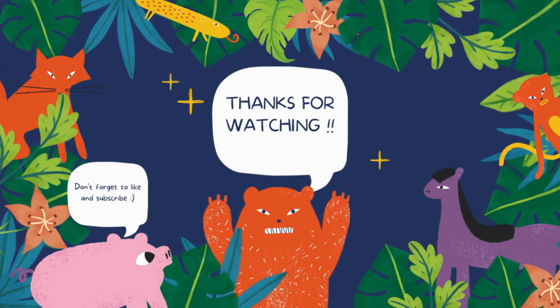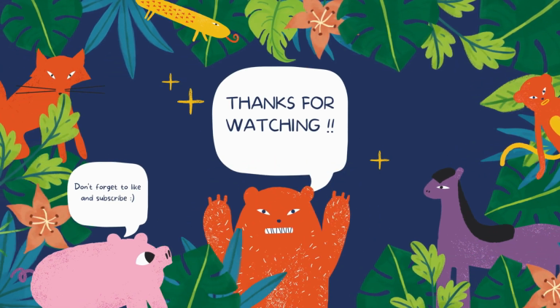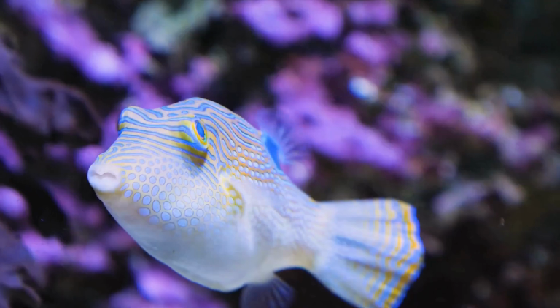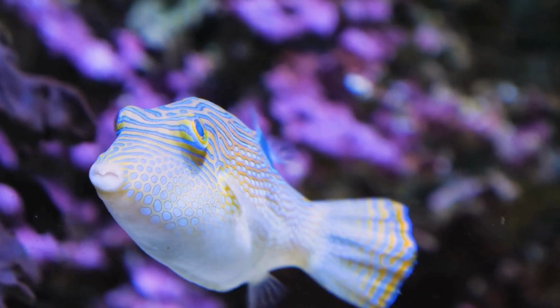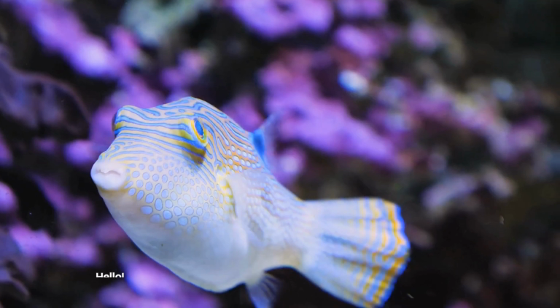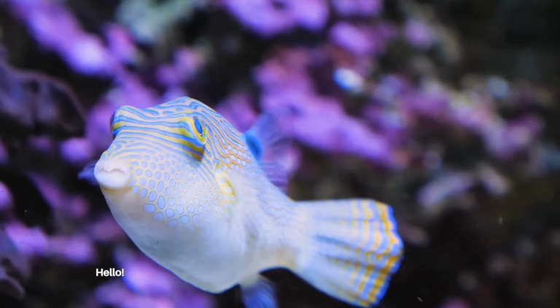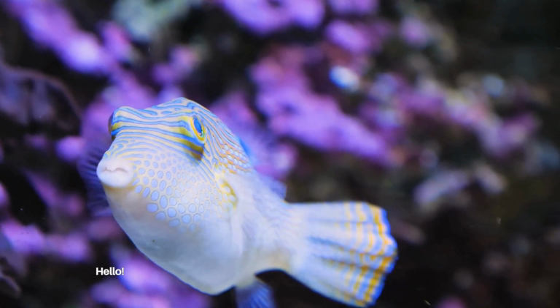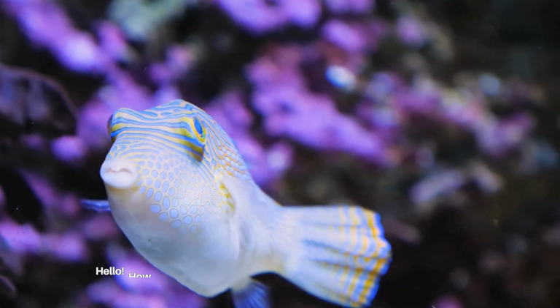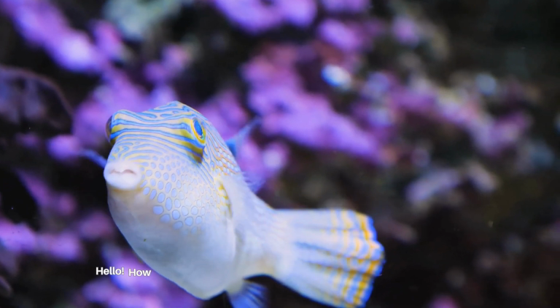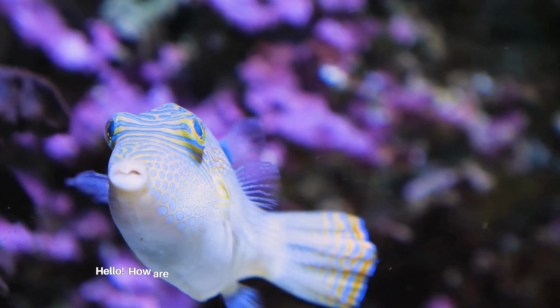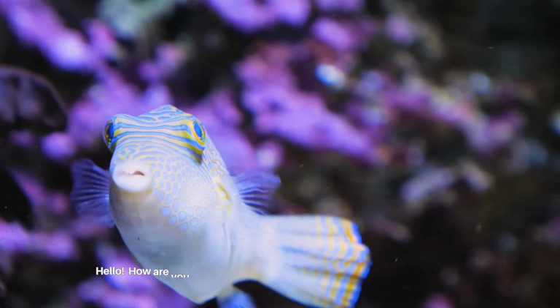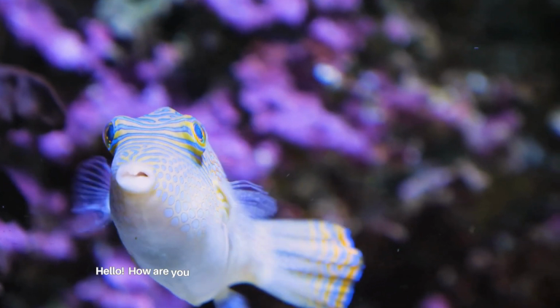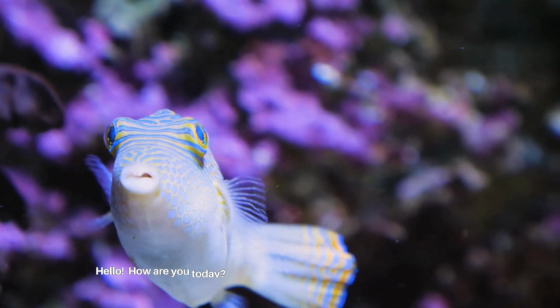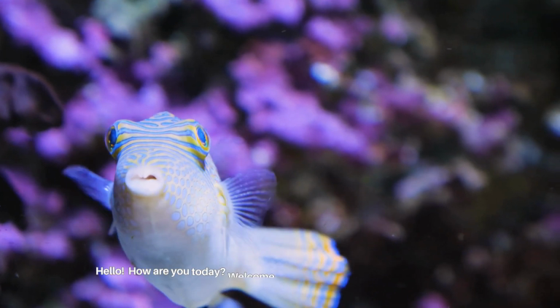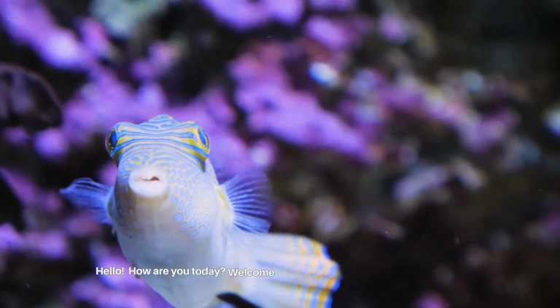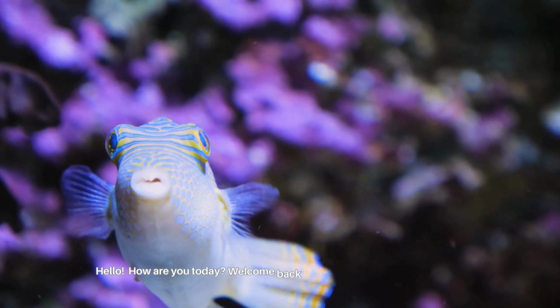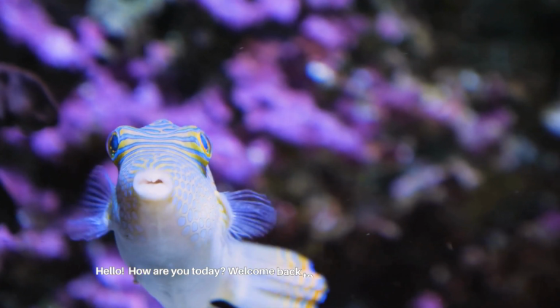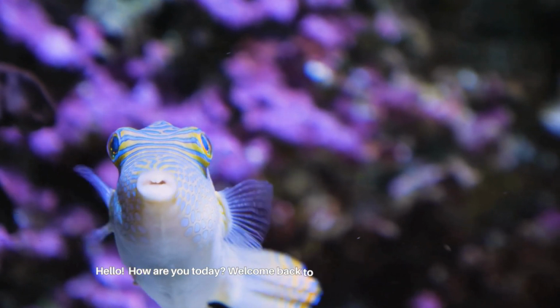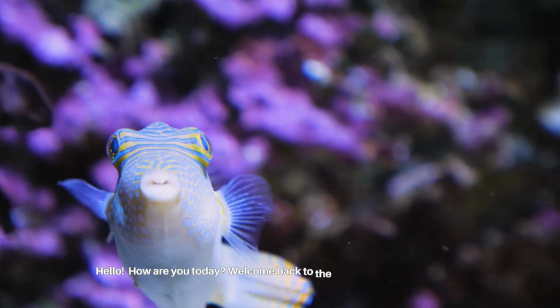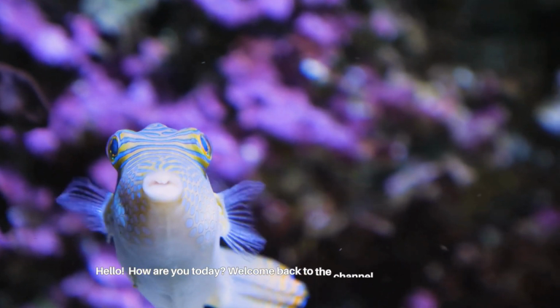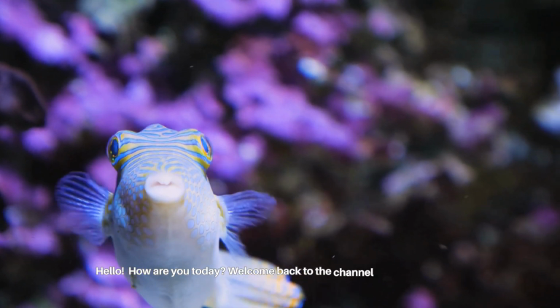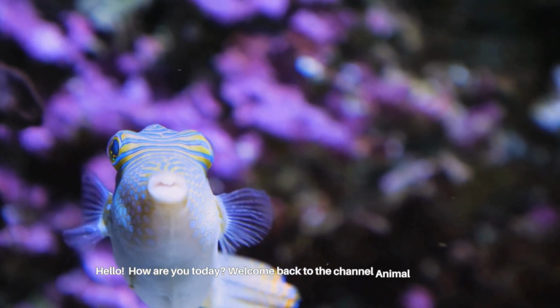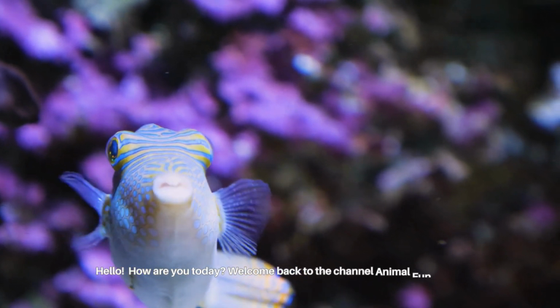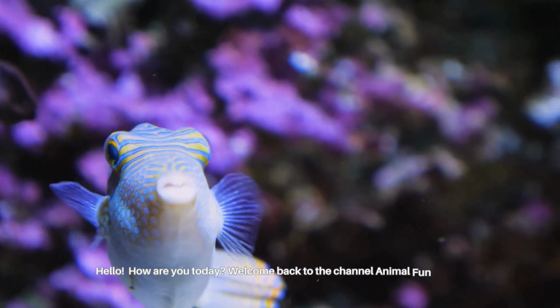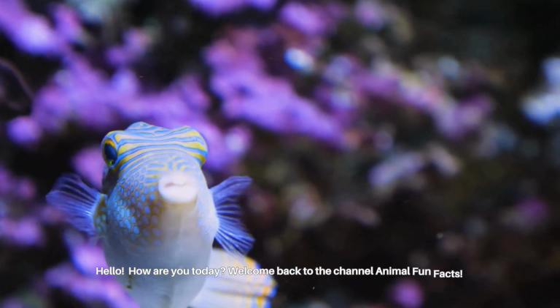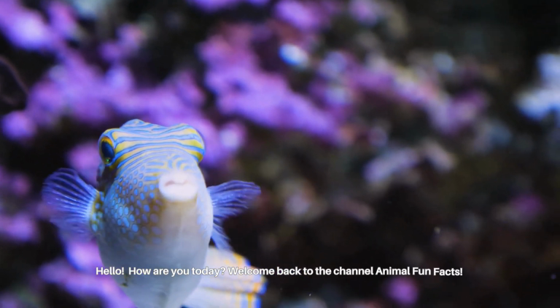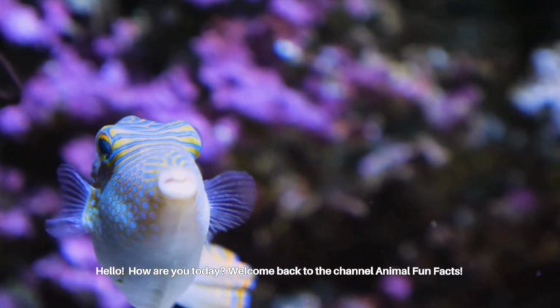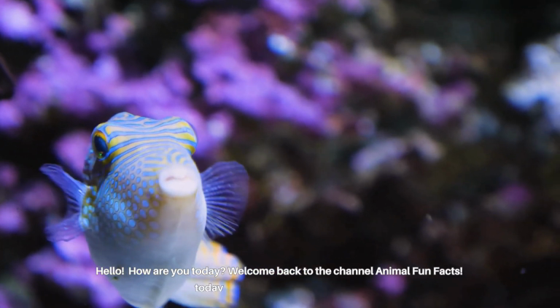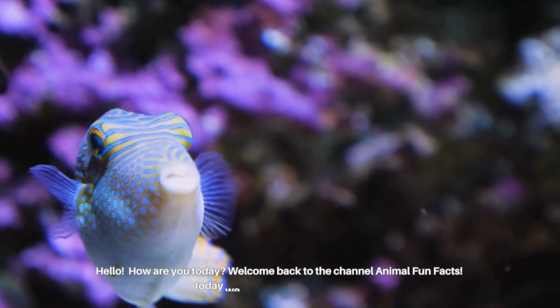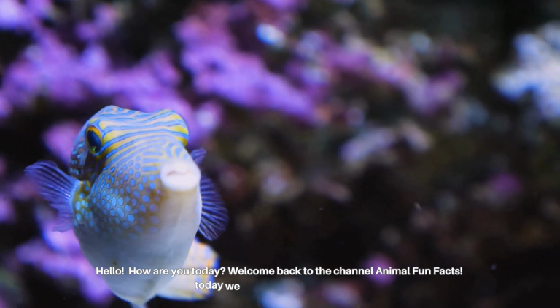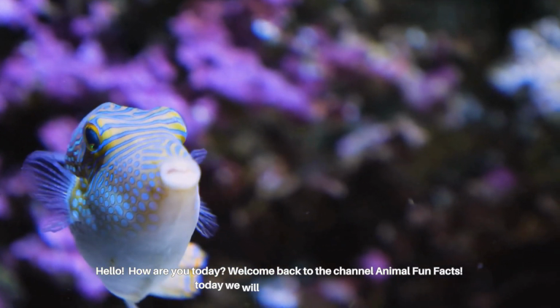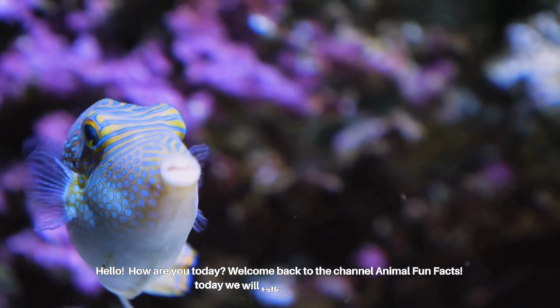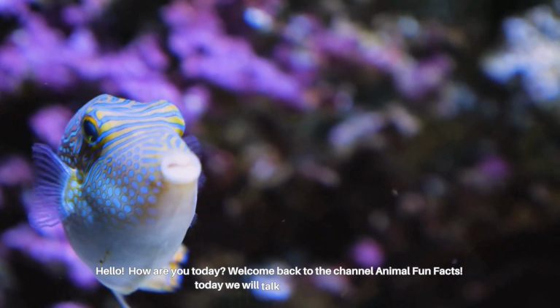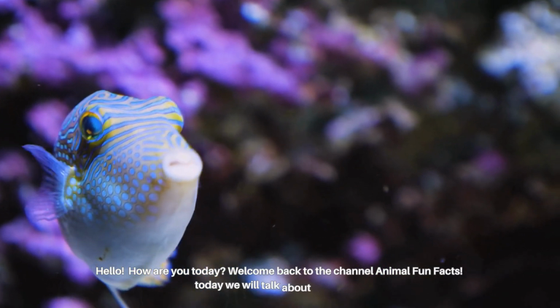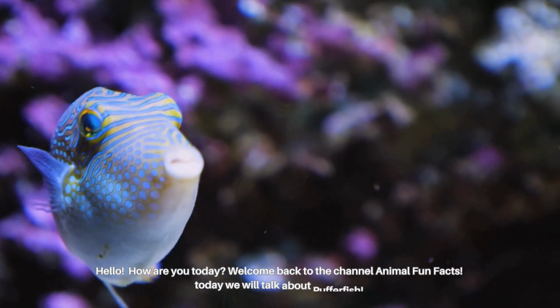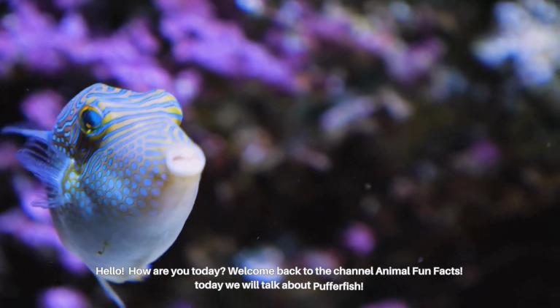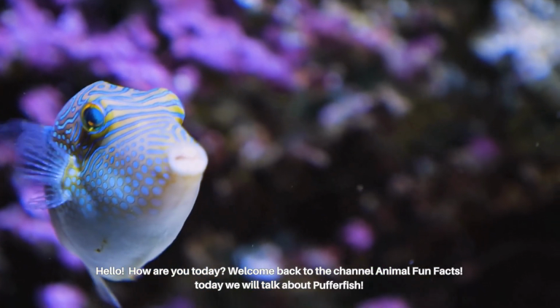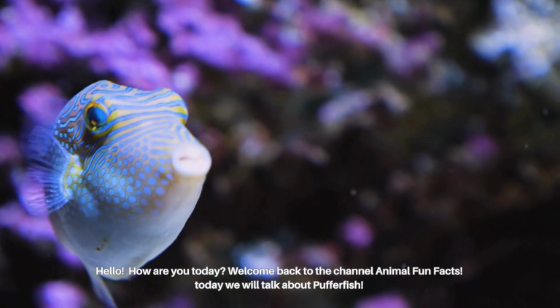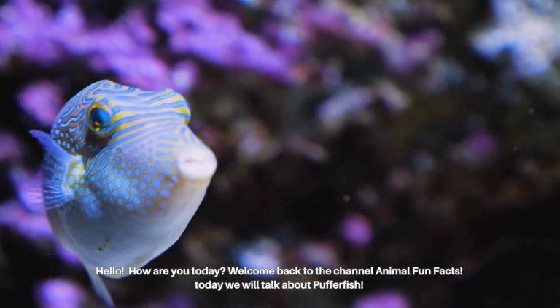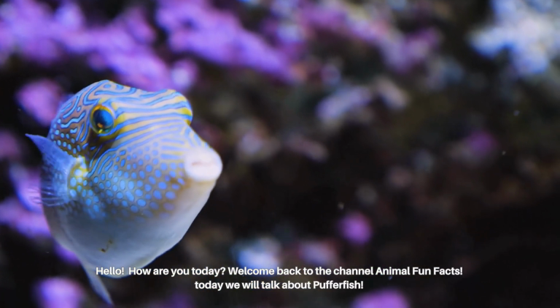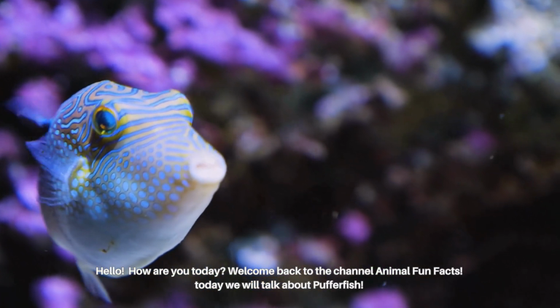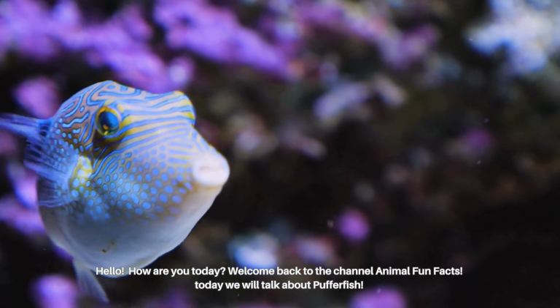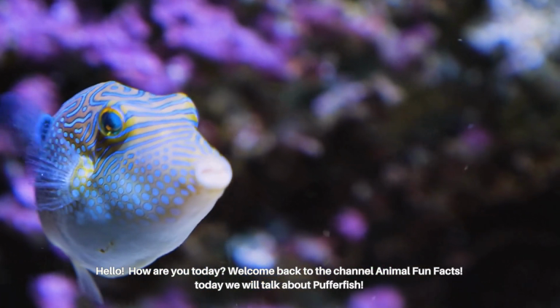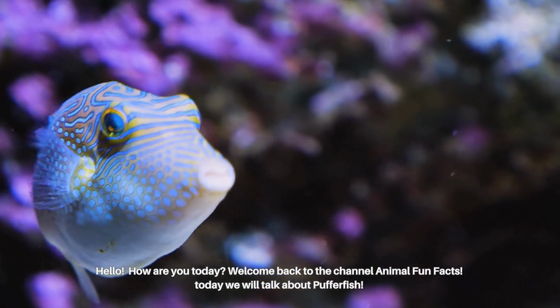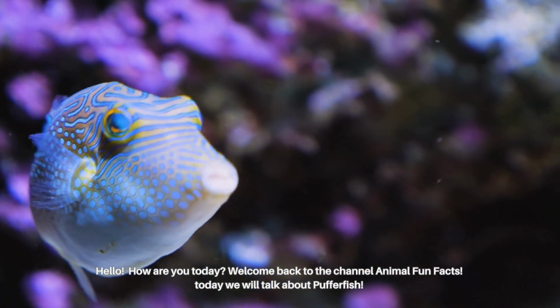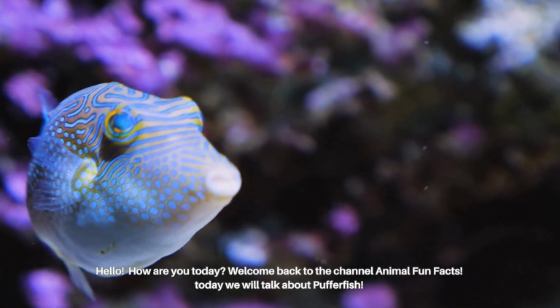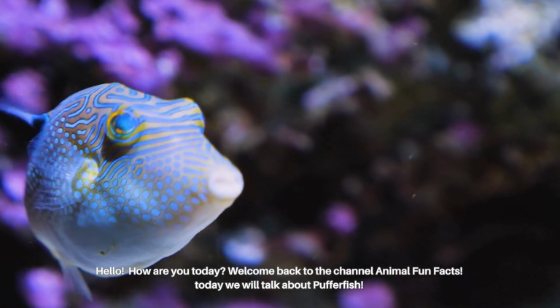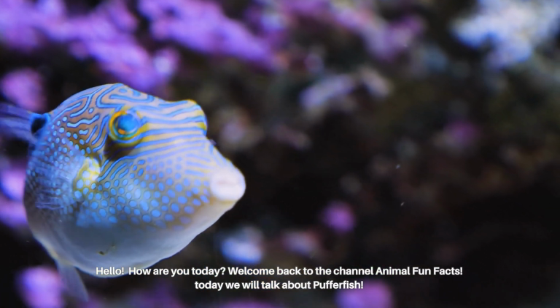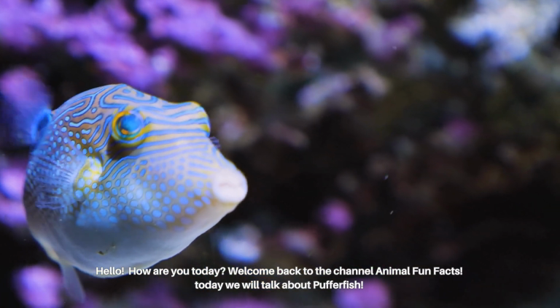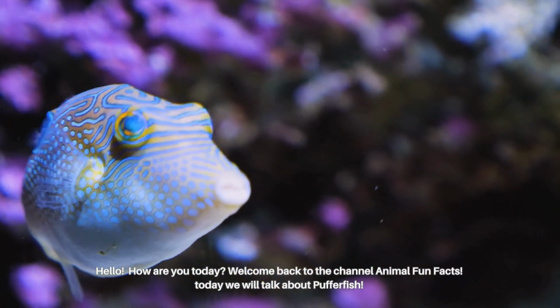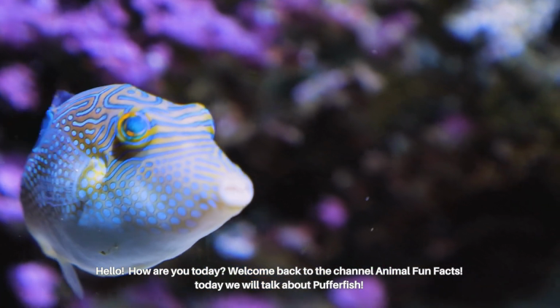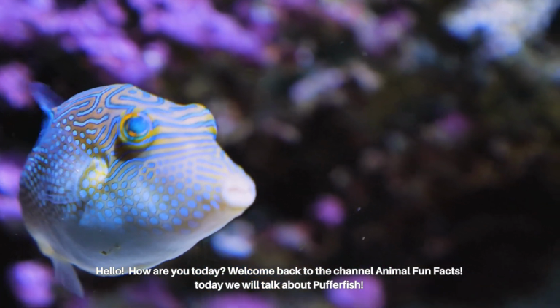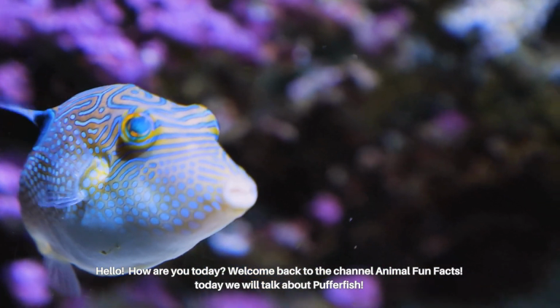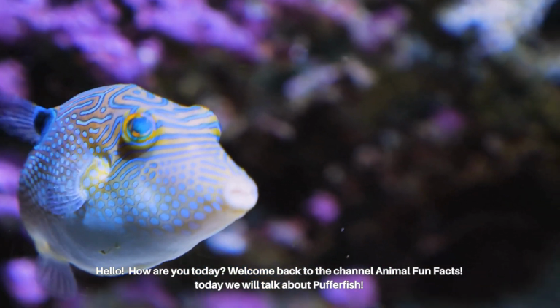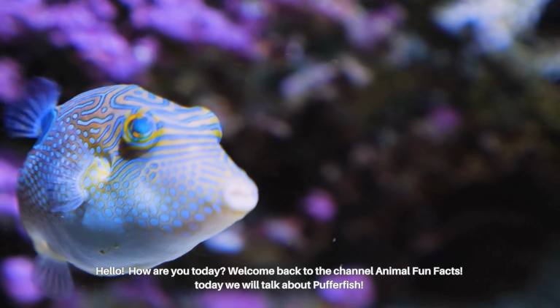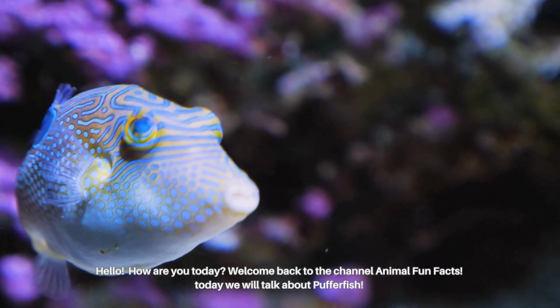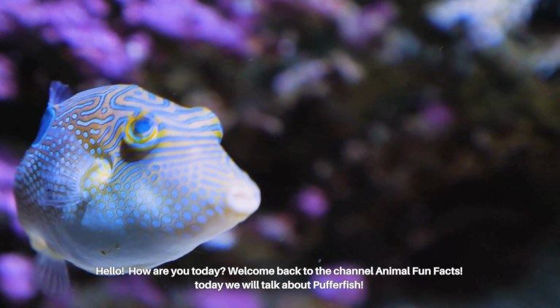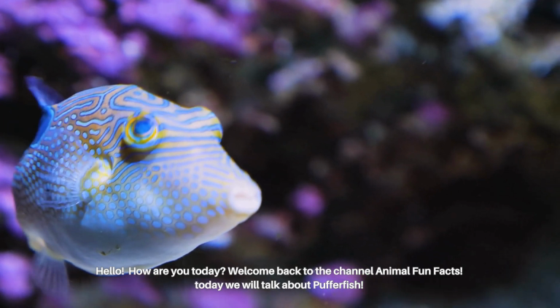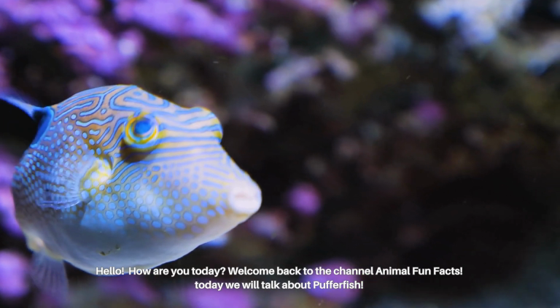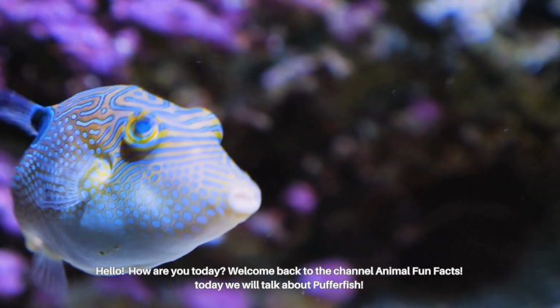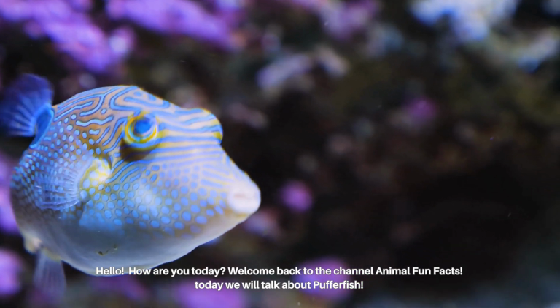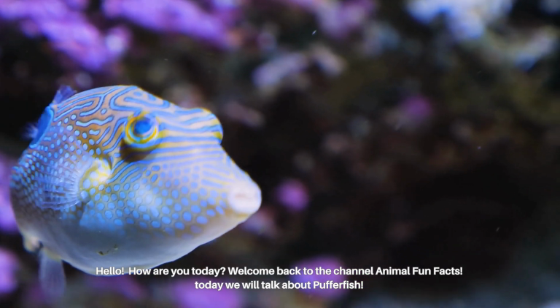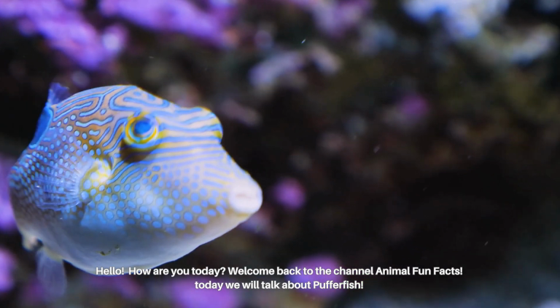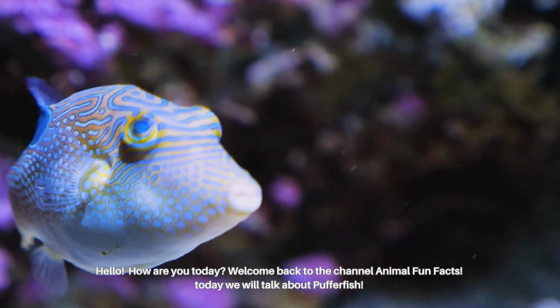Hello, how are you today? Welcome back to the channel Animal Fun Facts. Today we will talk about pufferfish.